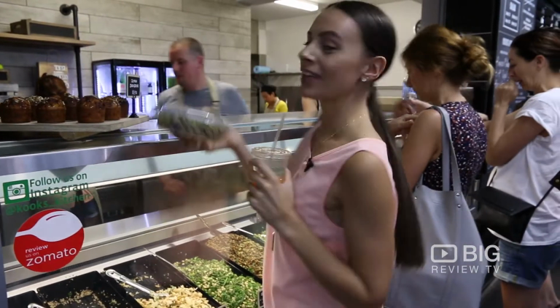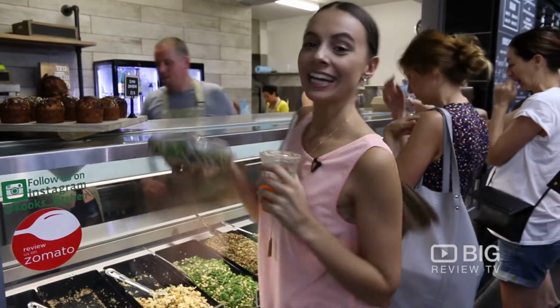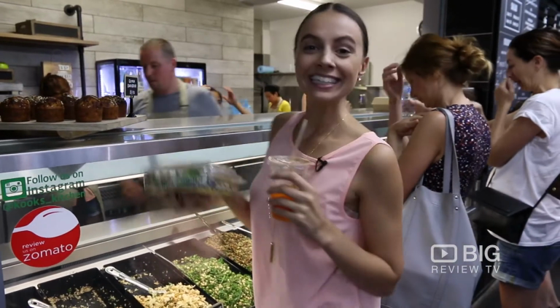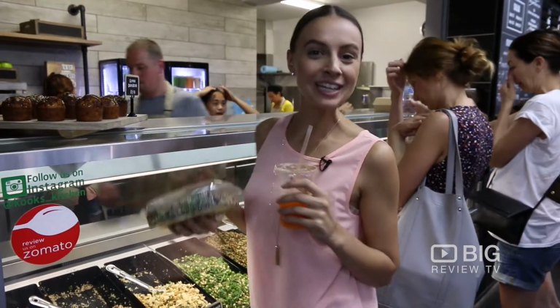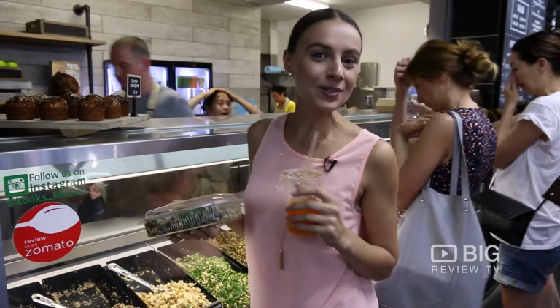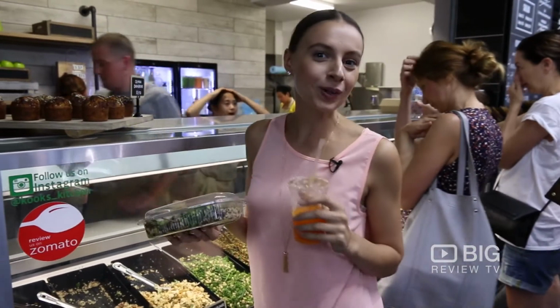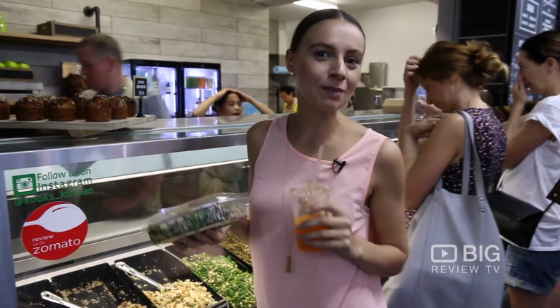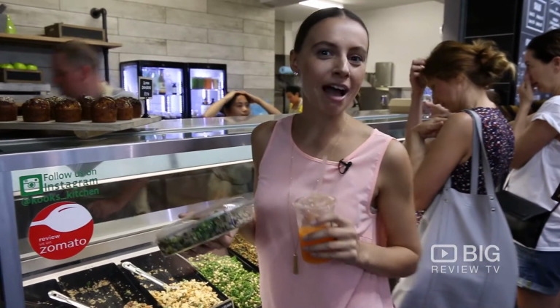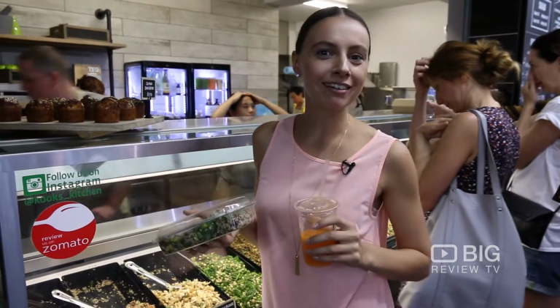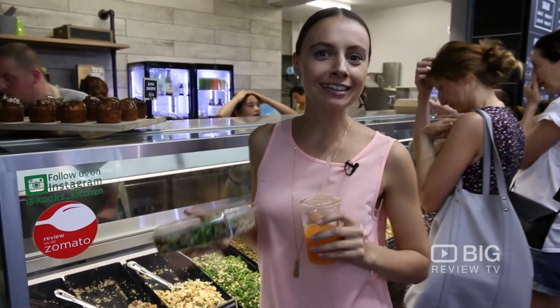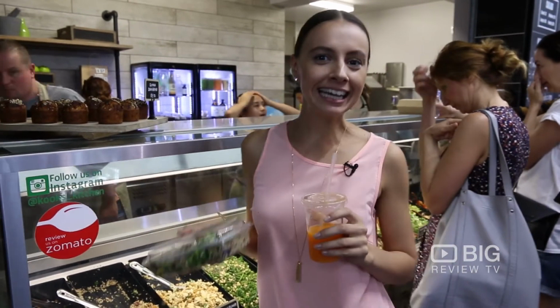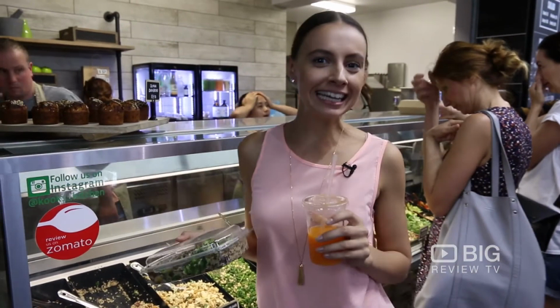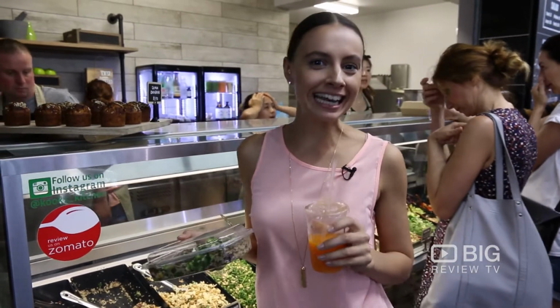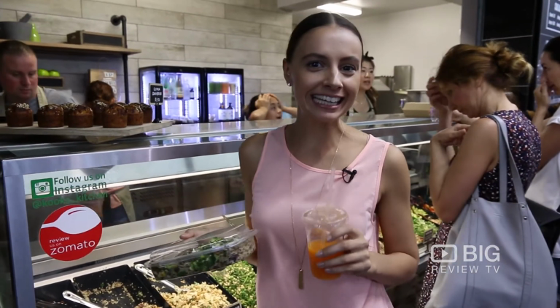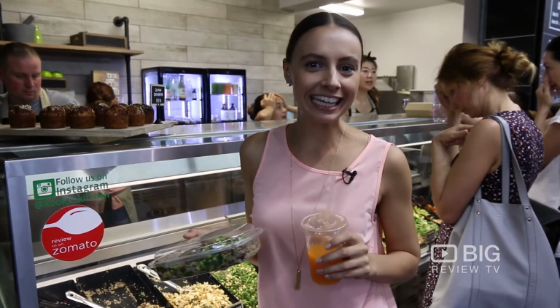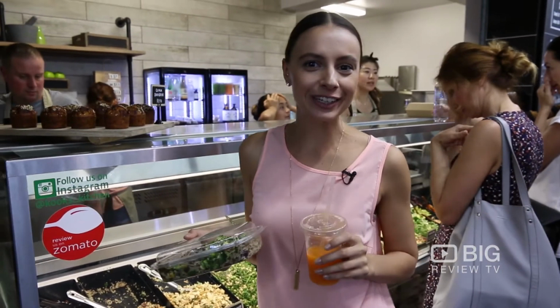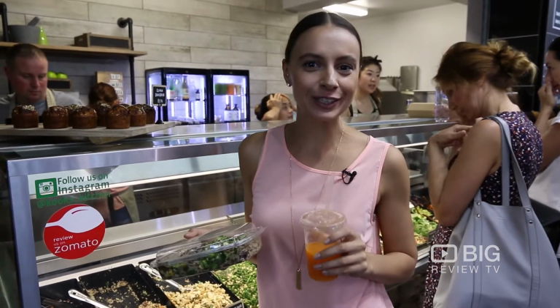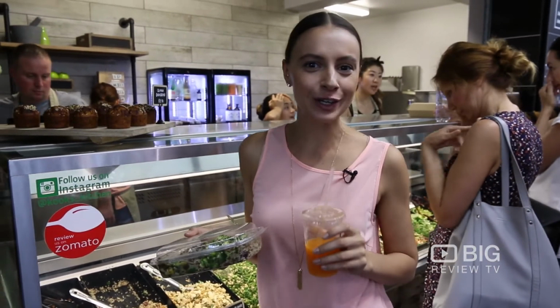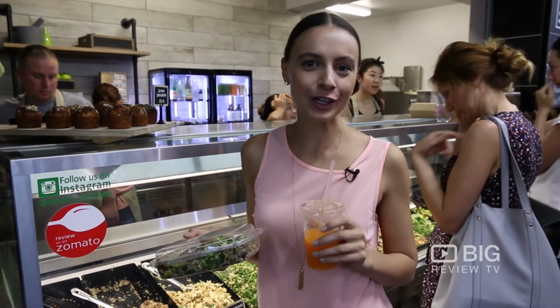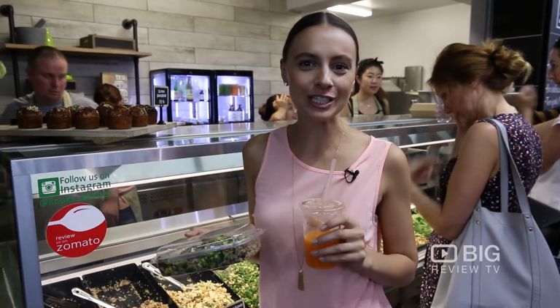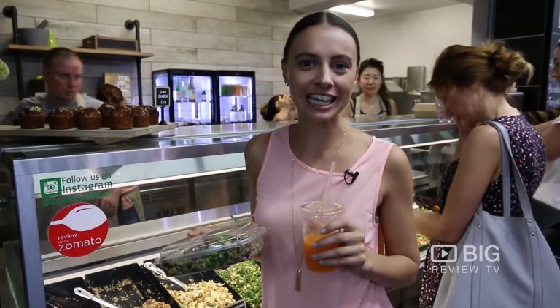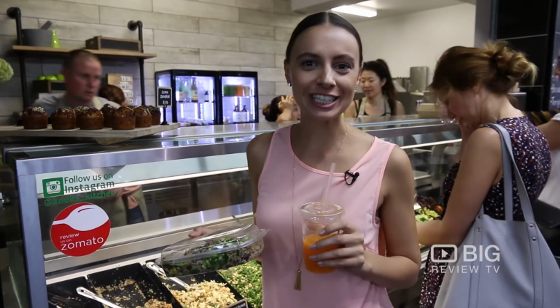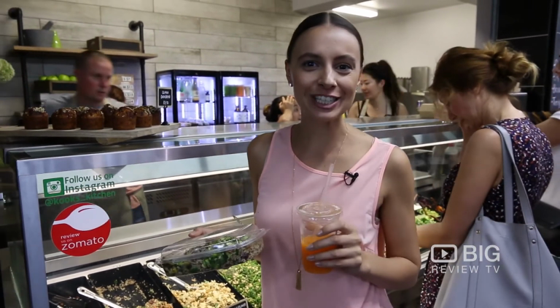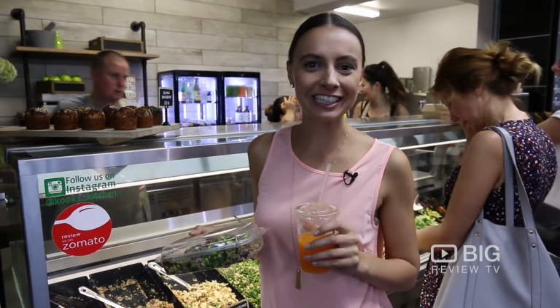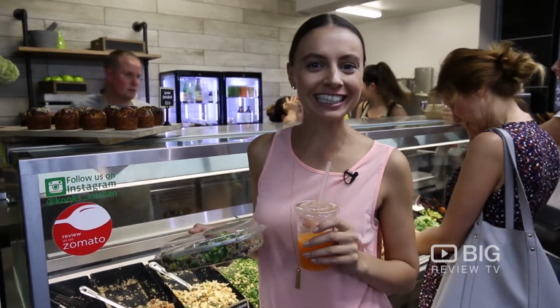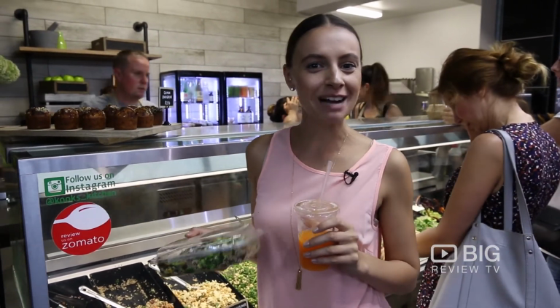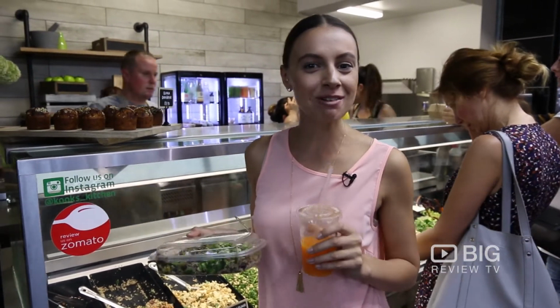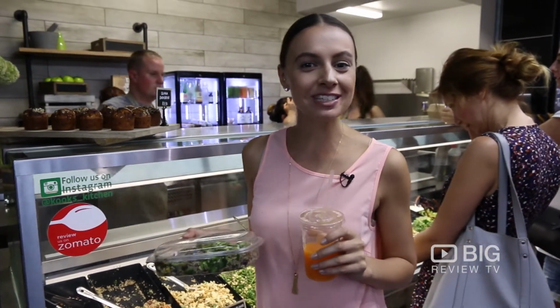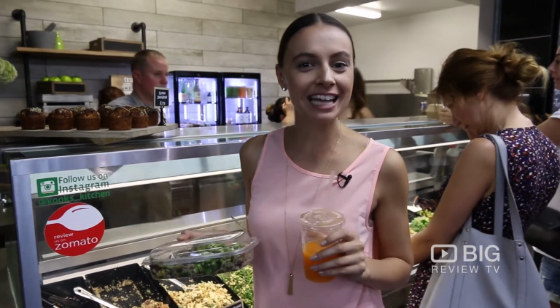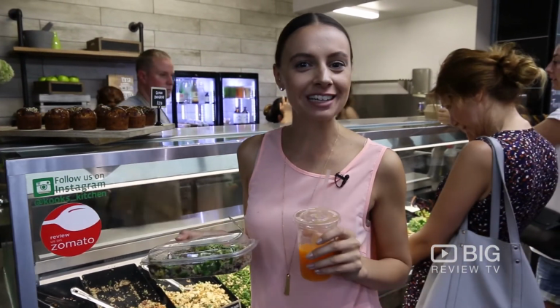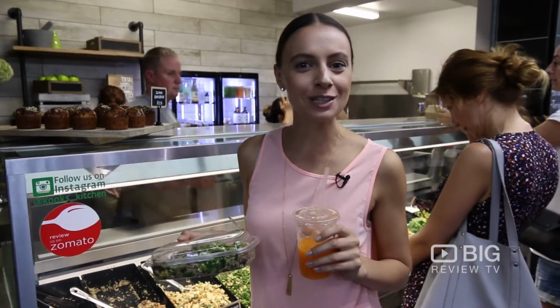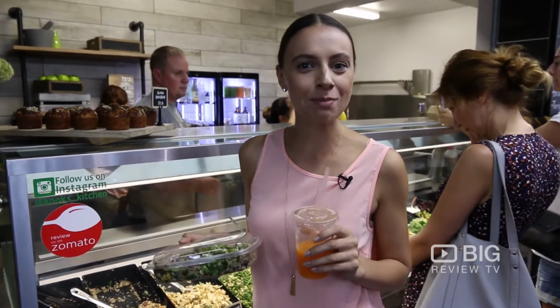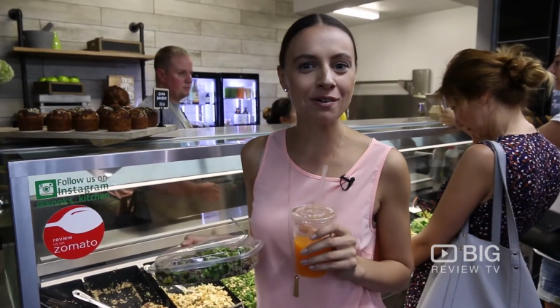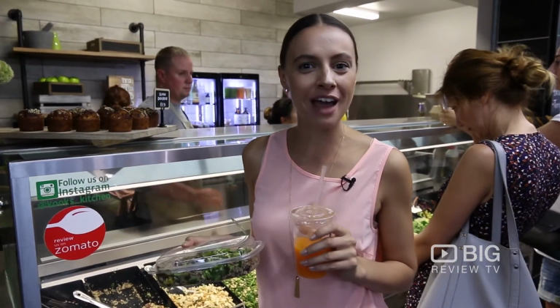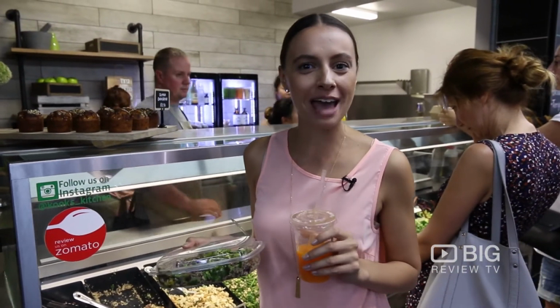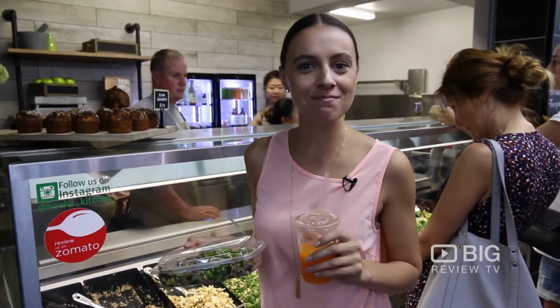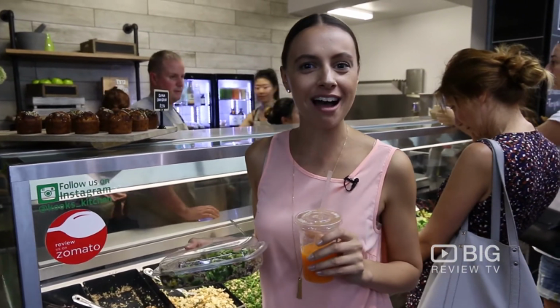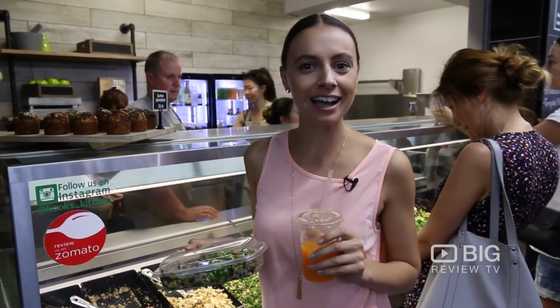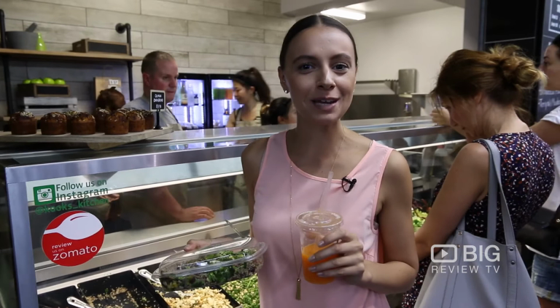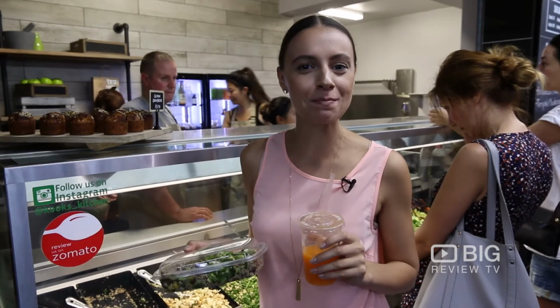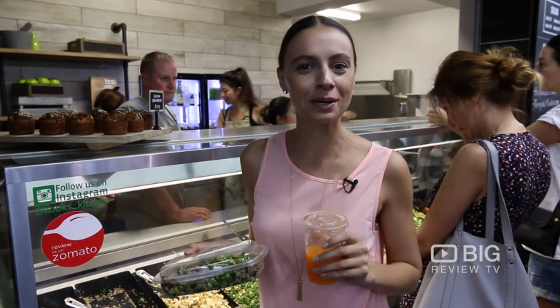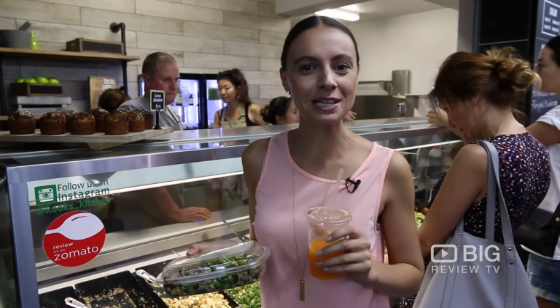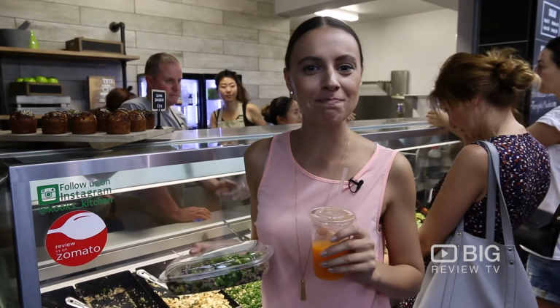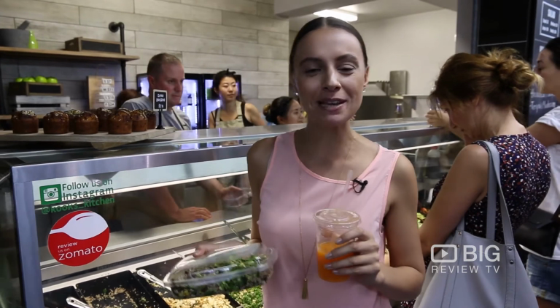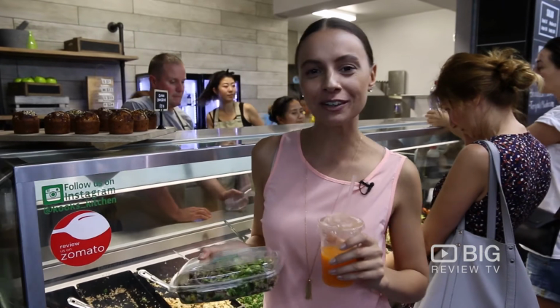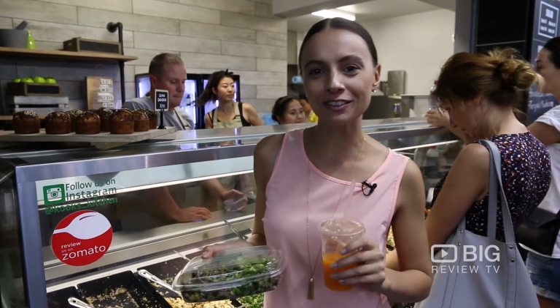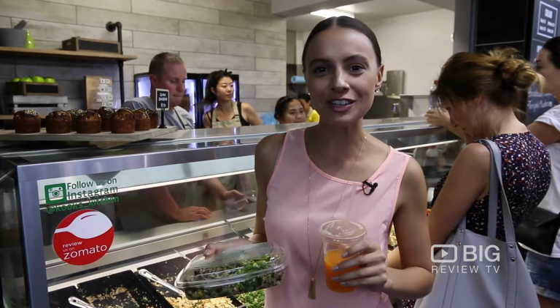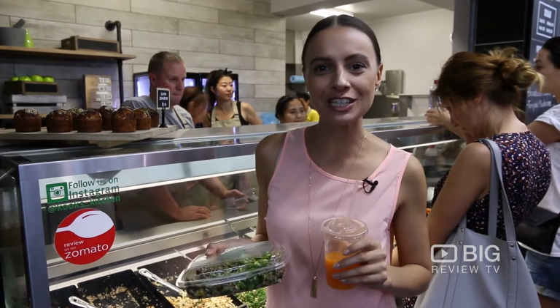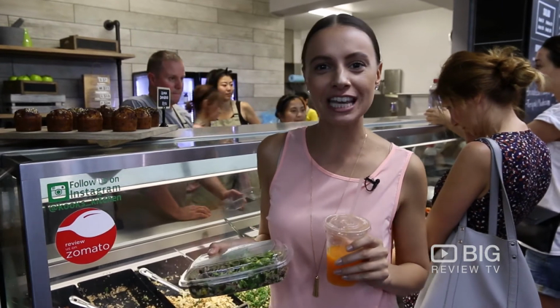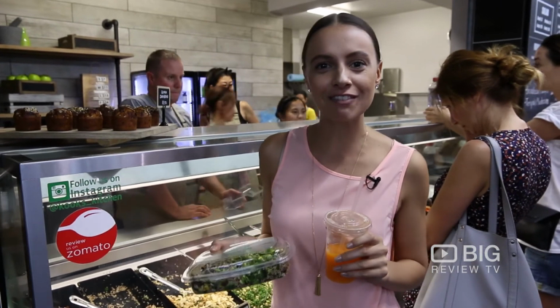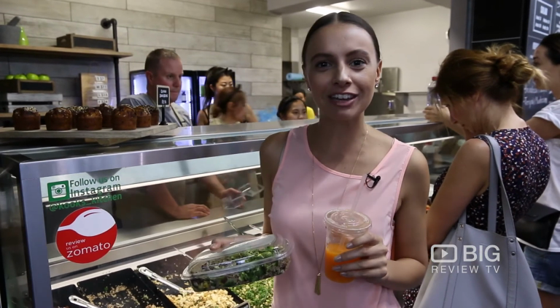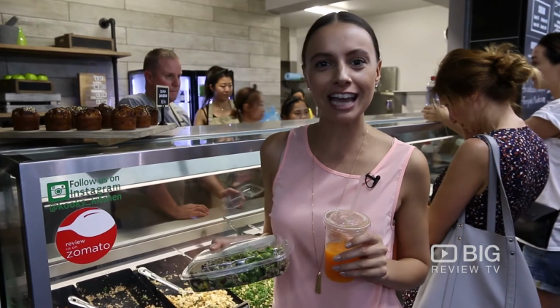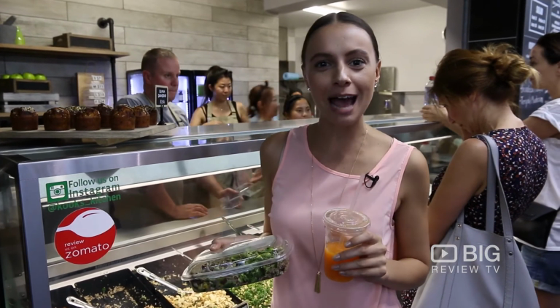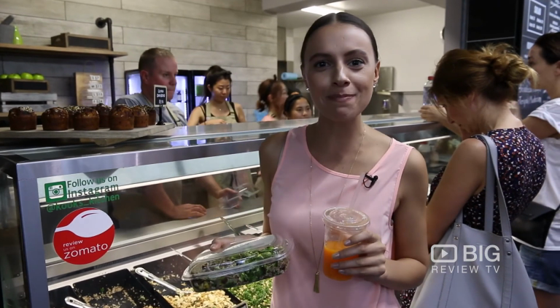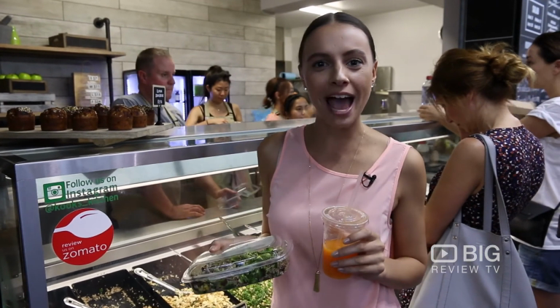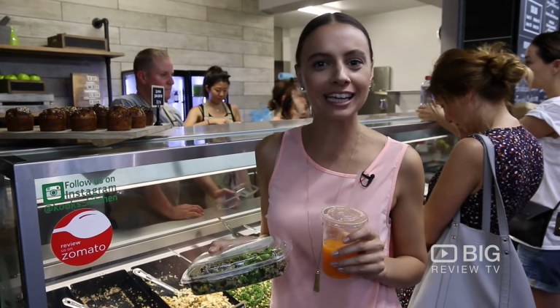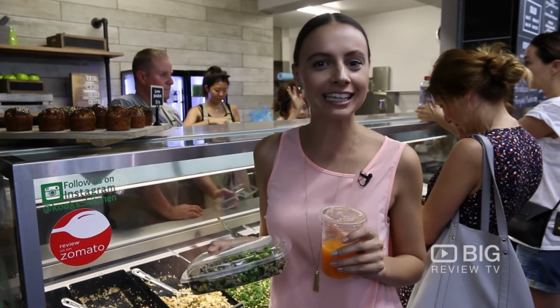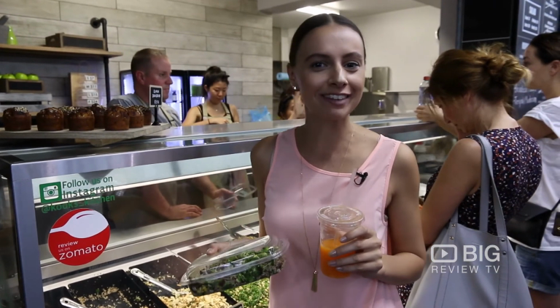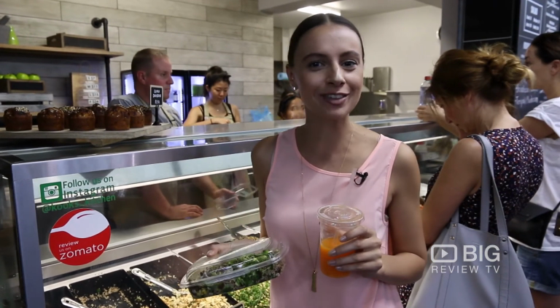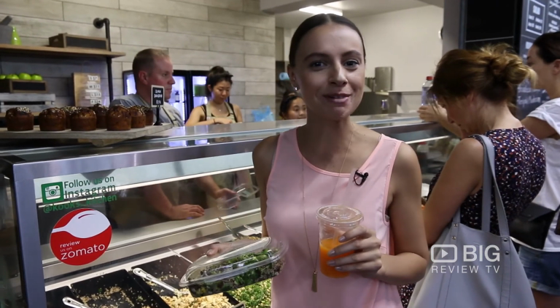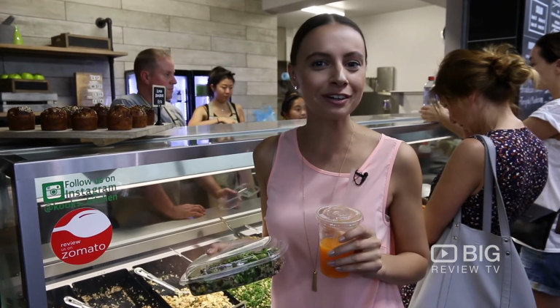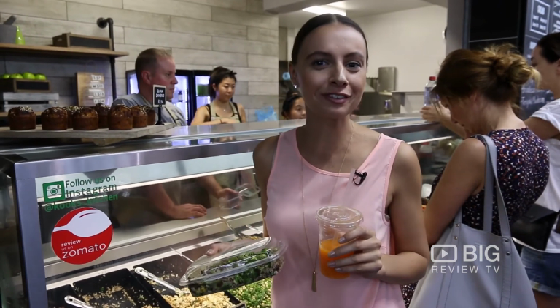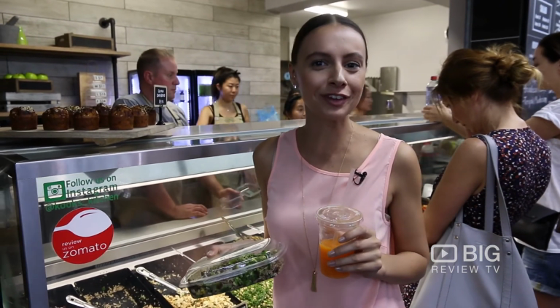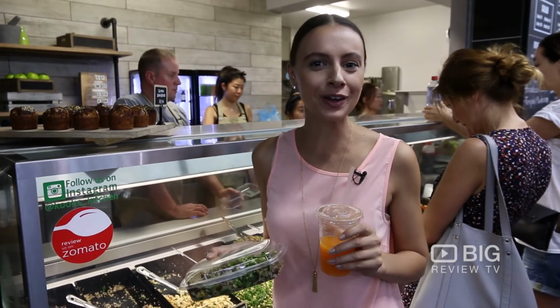It is all about clean eating here at Kook's Kitchen. Come on down to the Prahran Market, bring your Big Review TV app and give them a review.